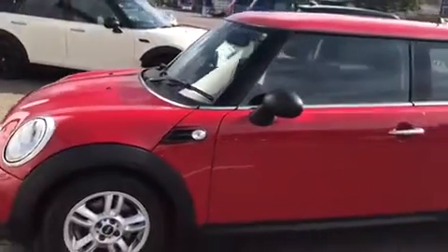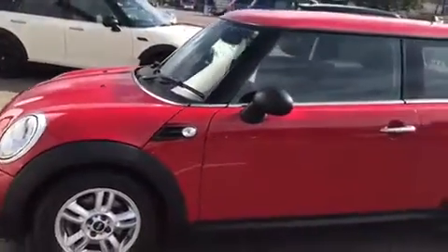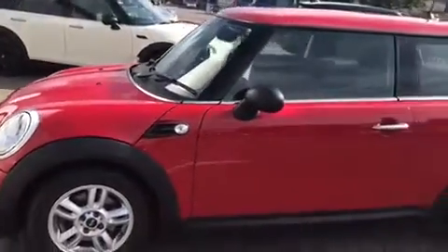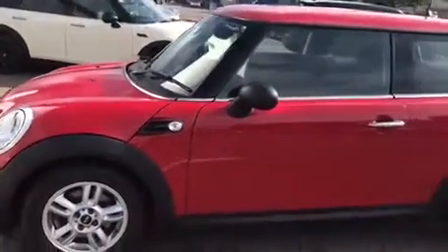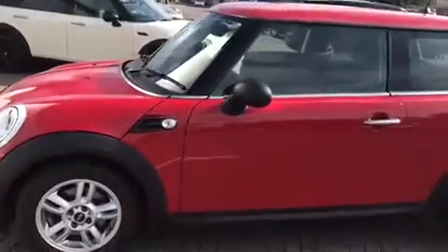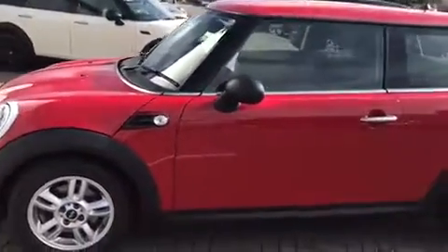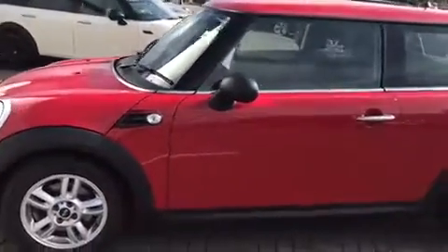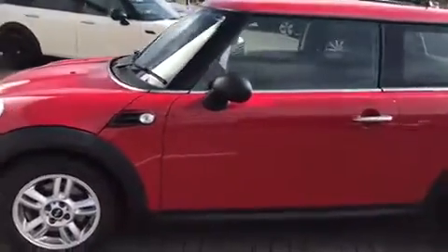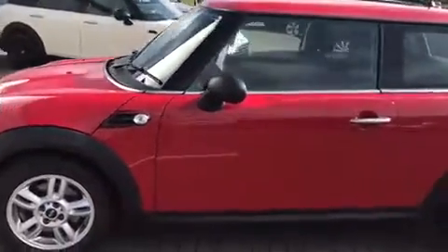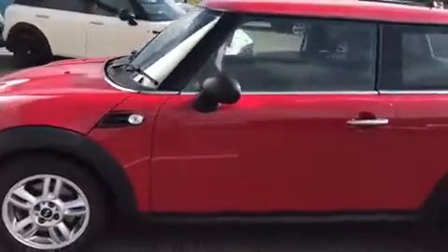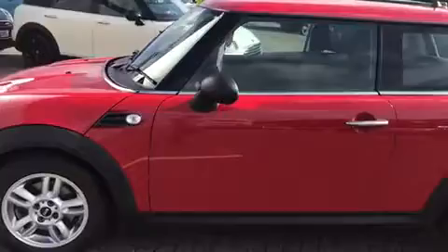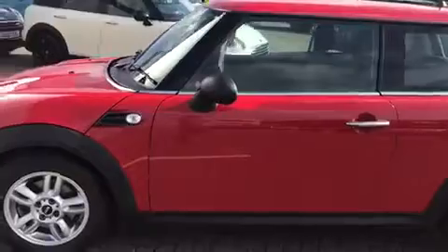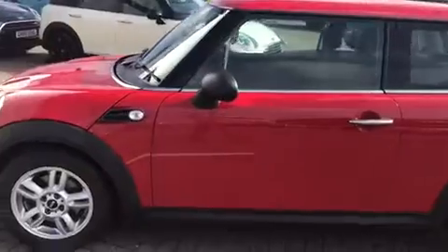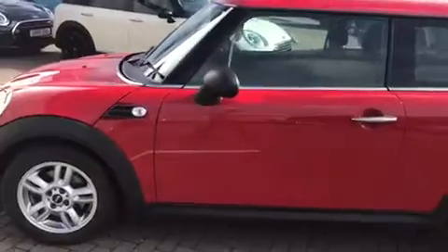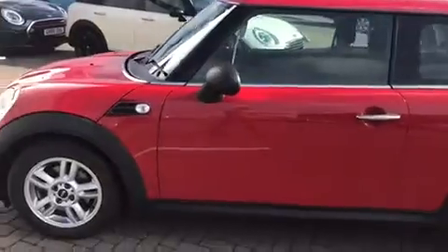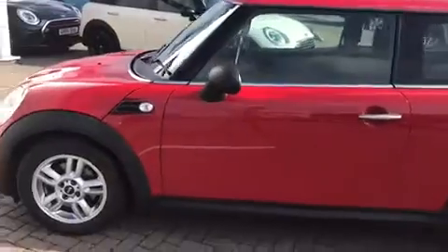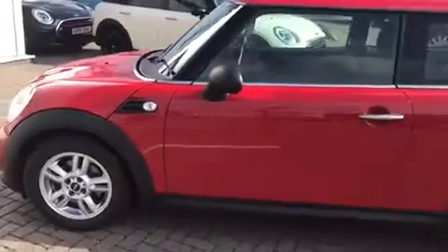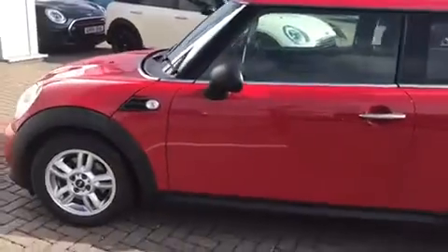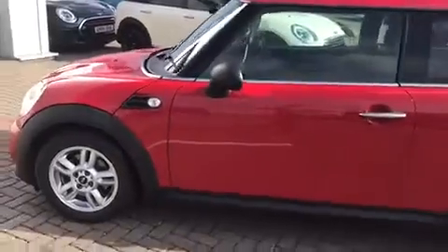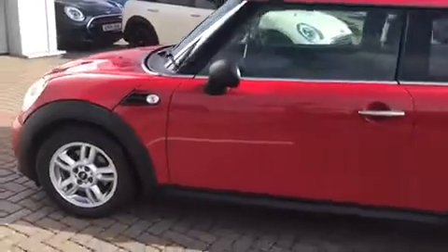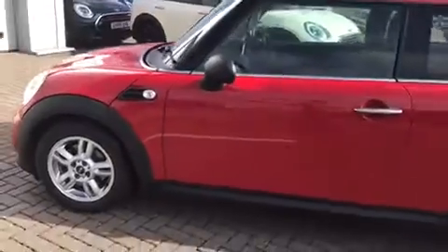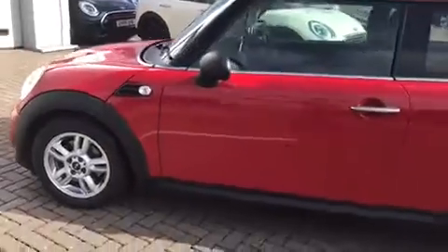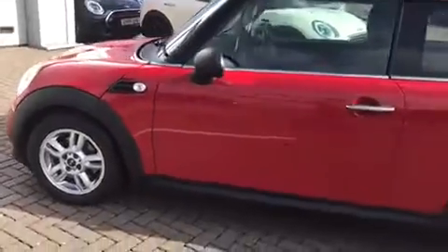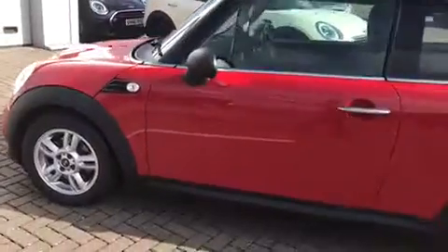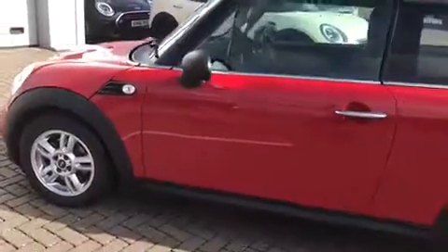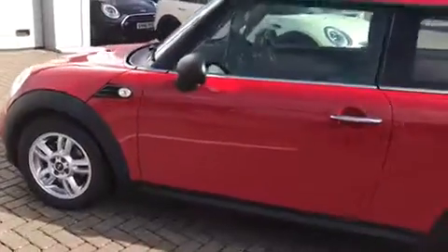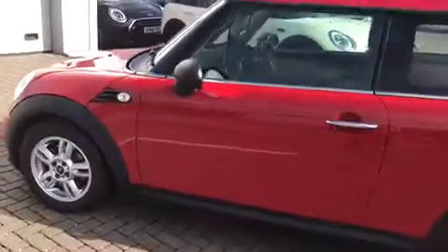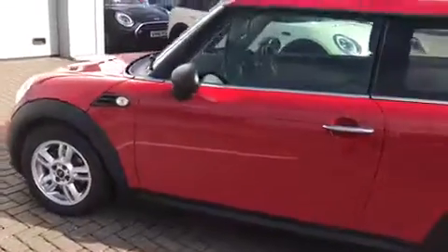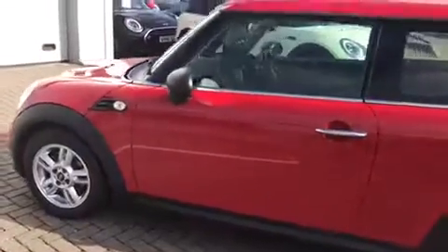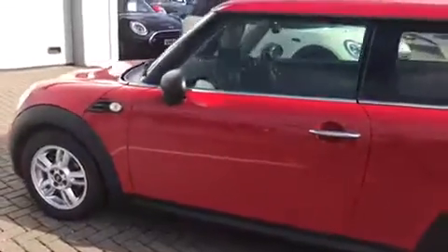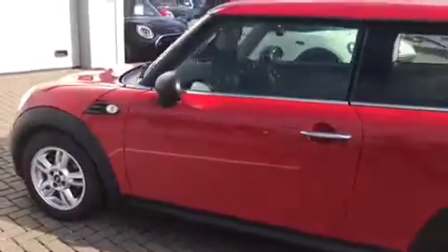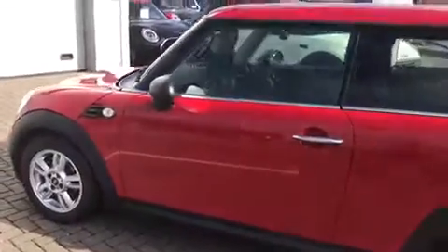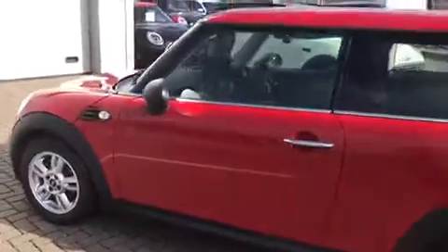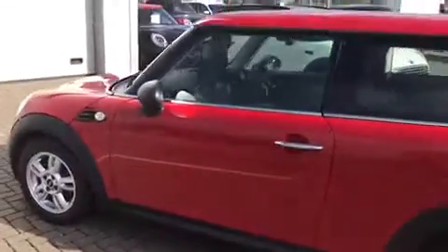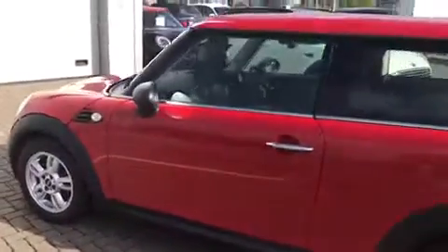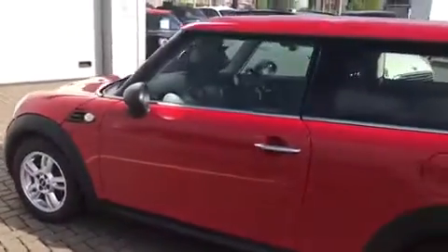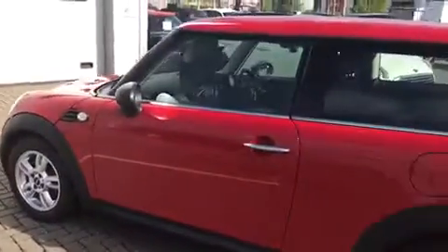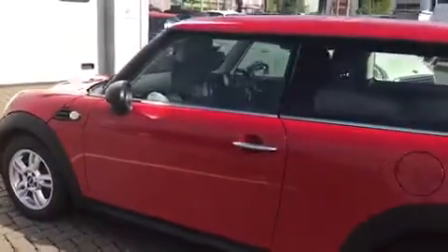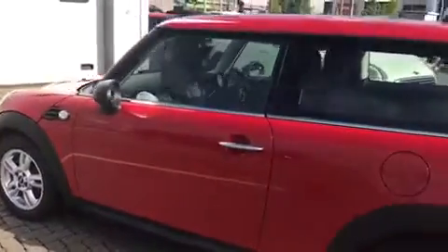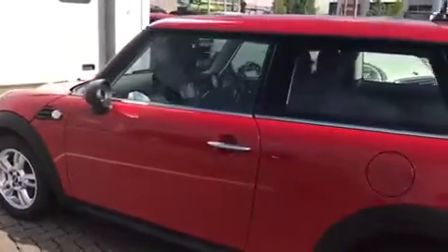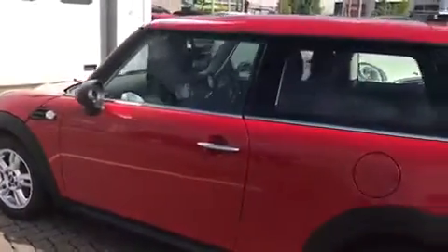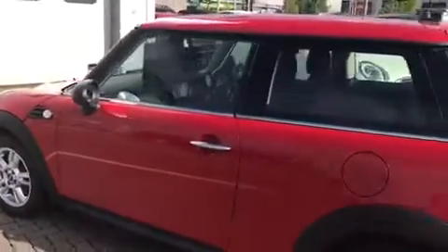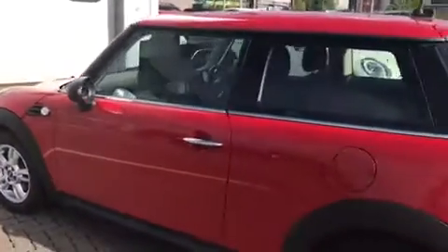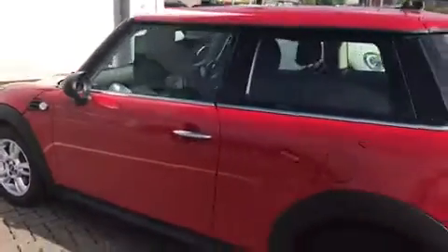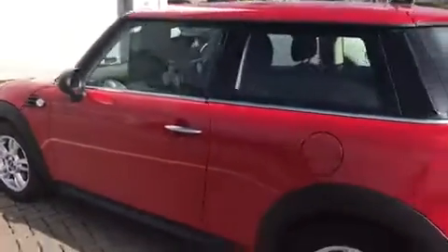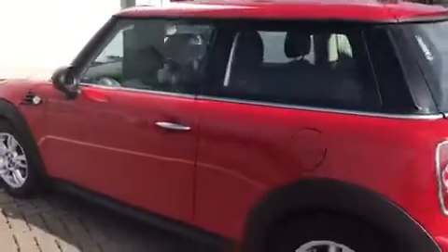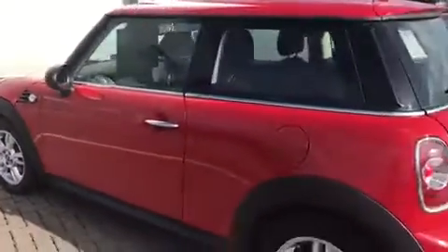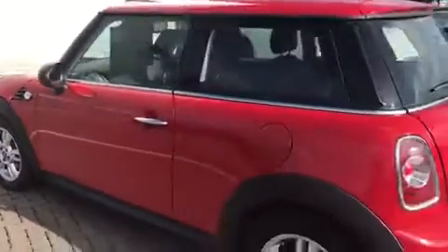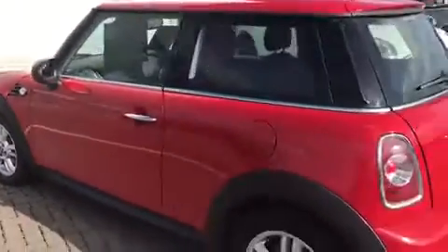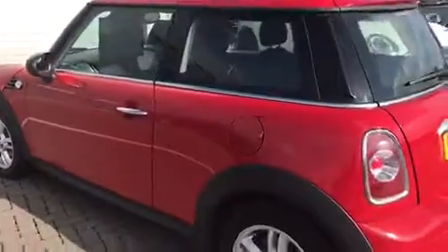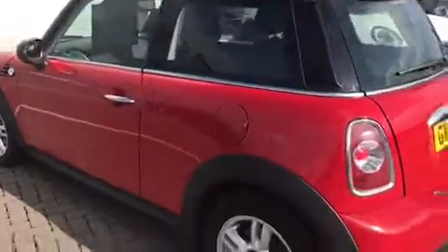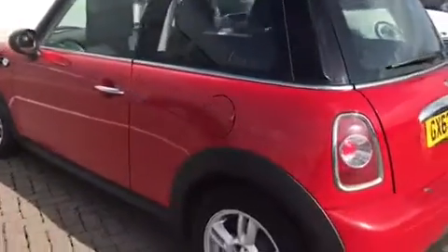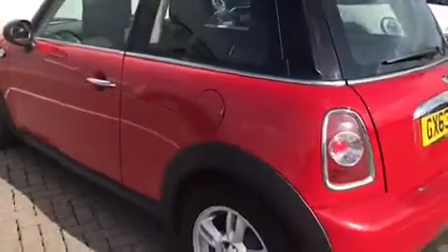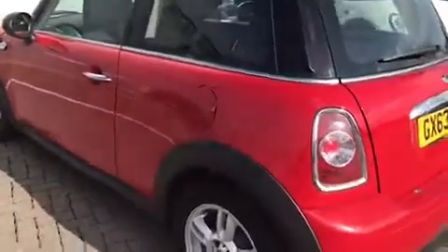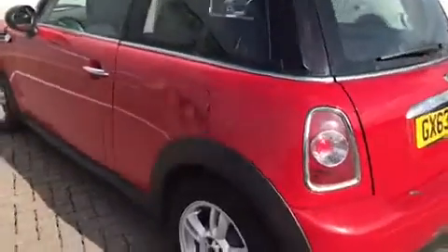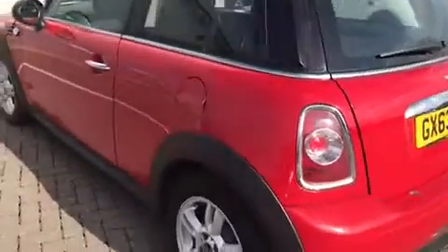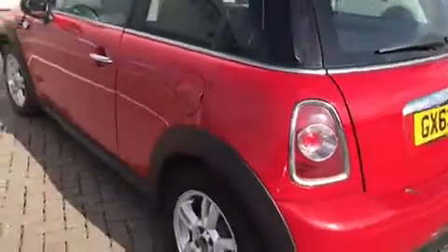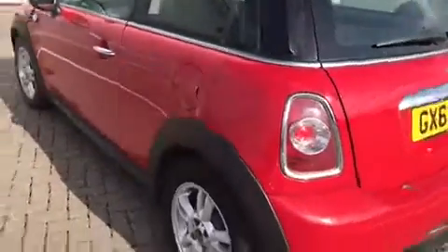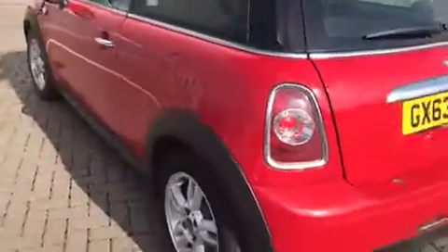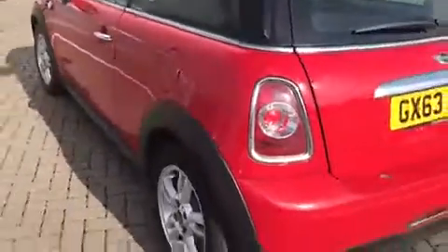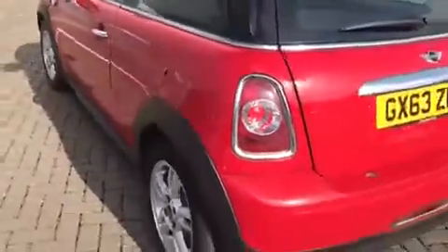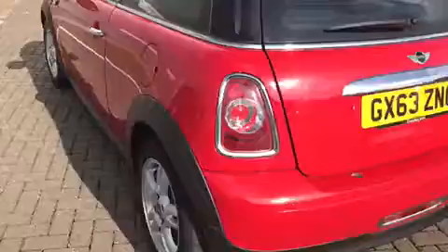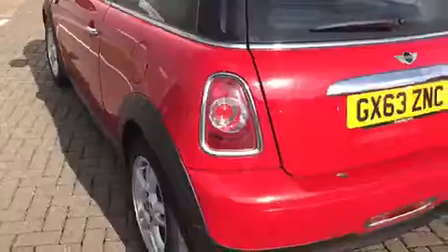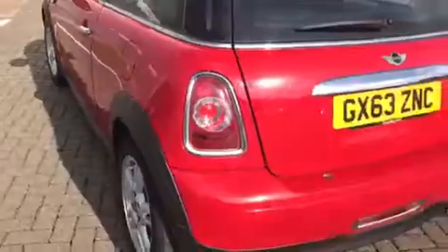So it comes with a pepper pack, 15 inch silver wheels, and of course your chilli red non-metallic paint.